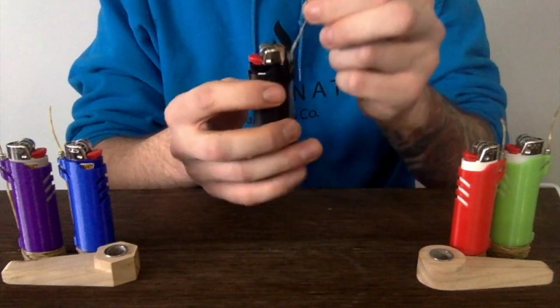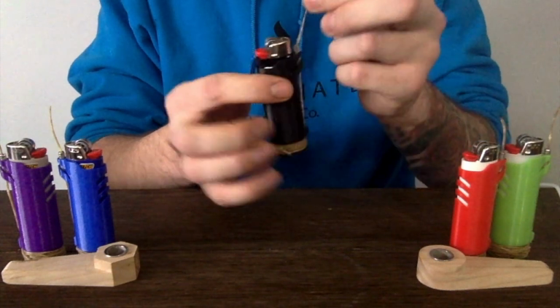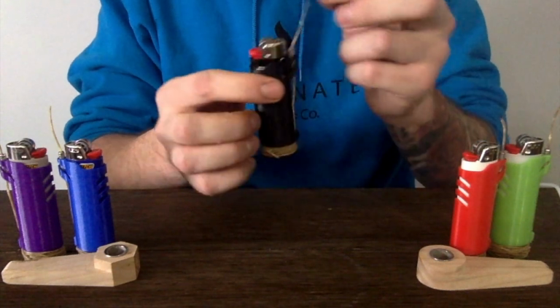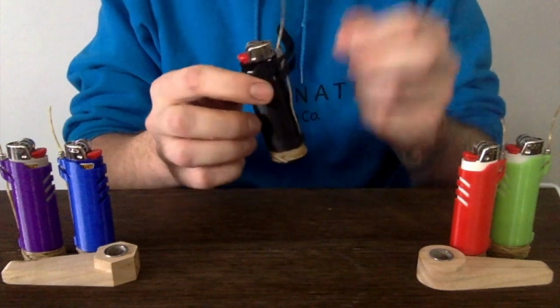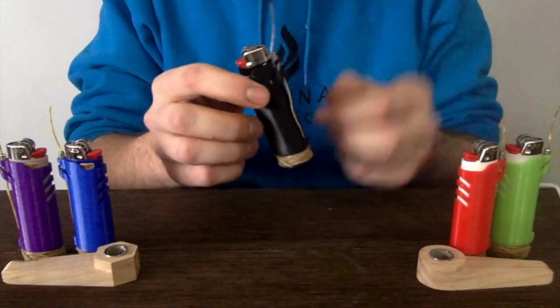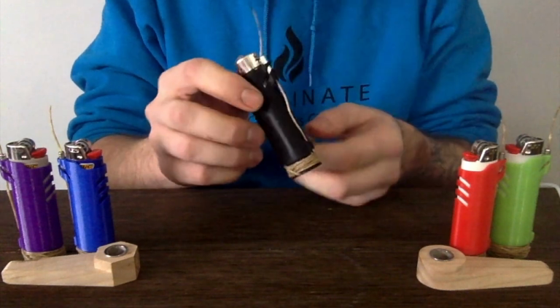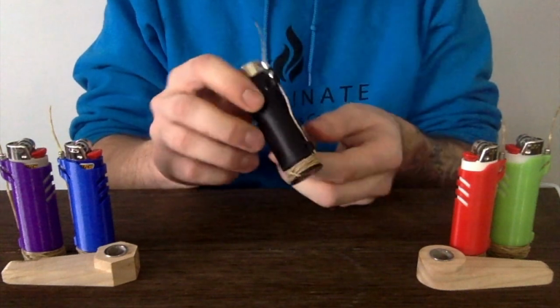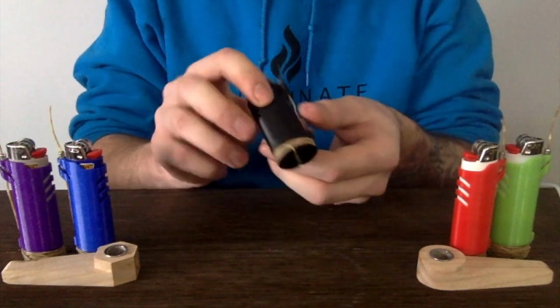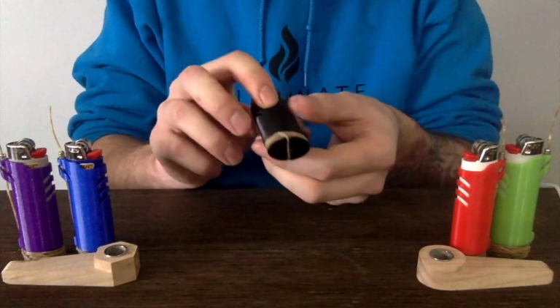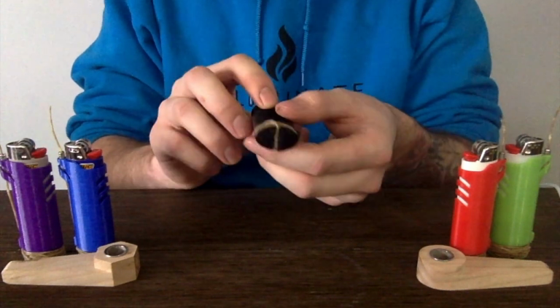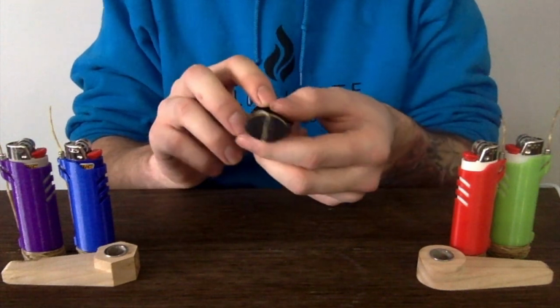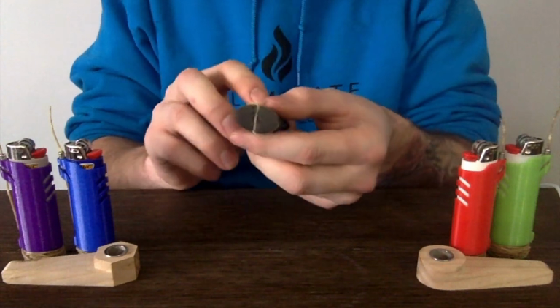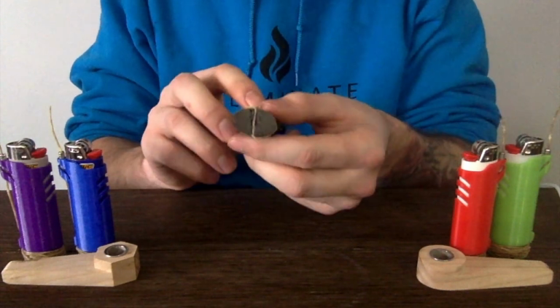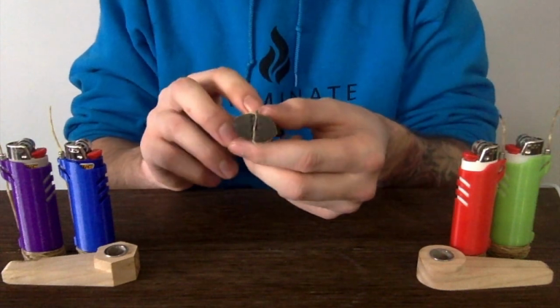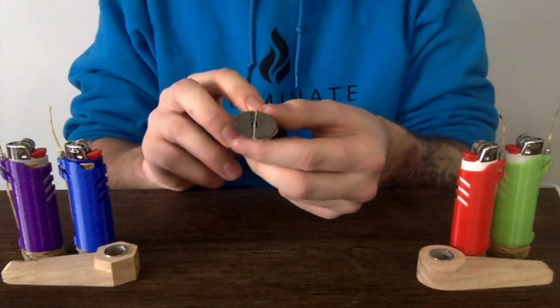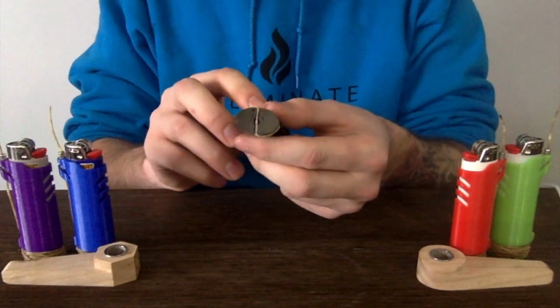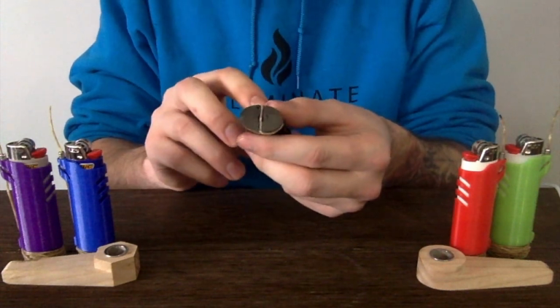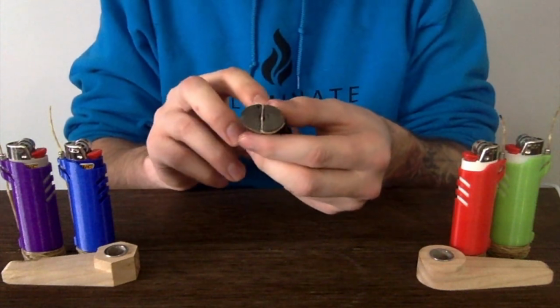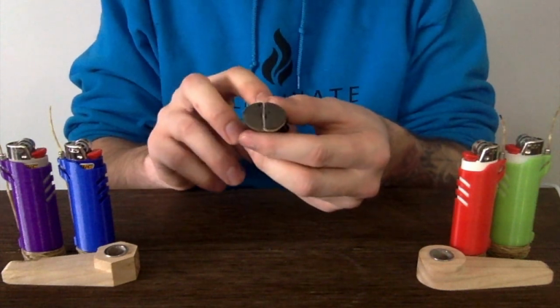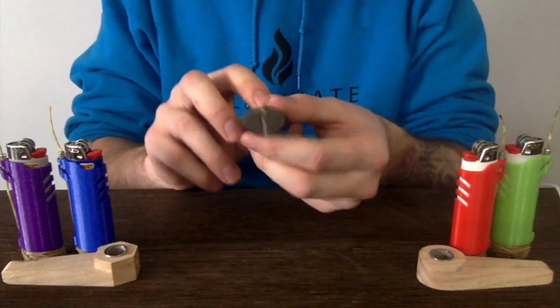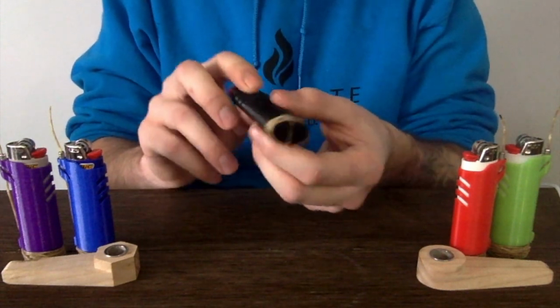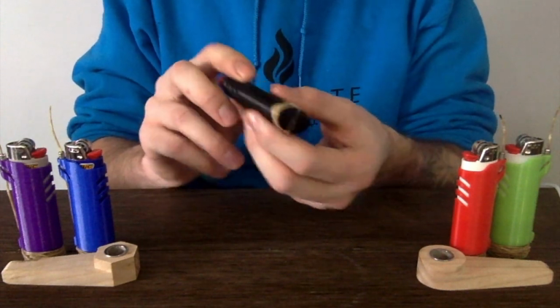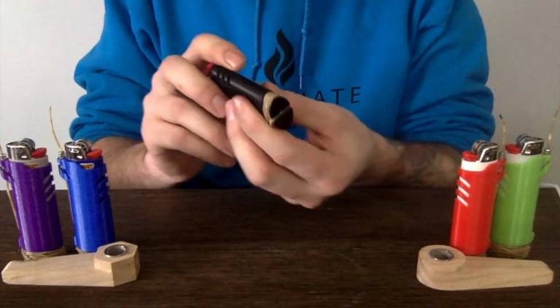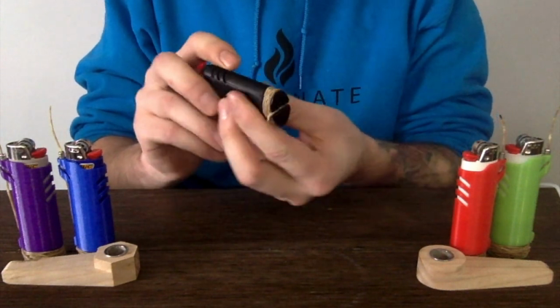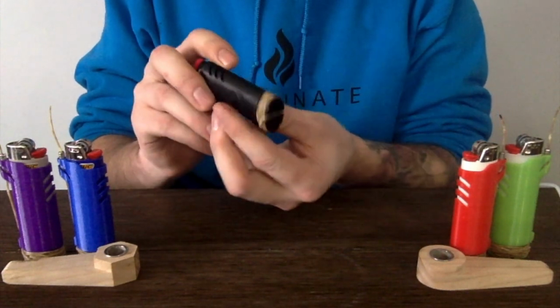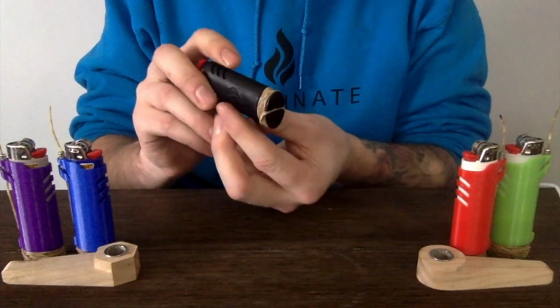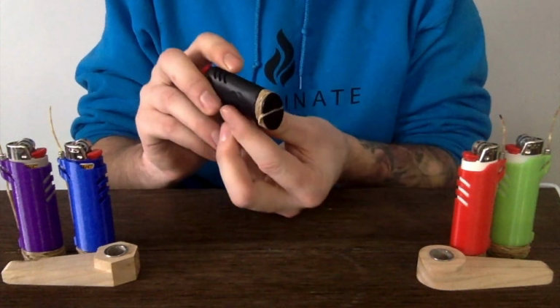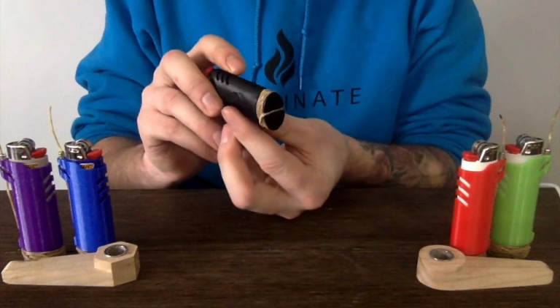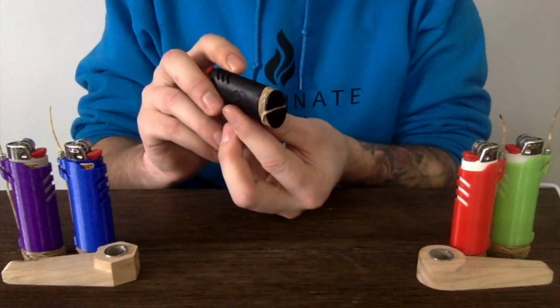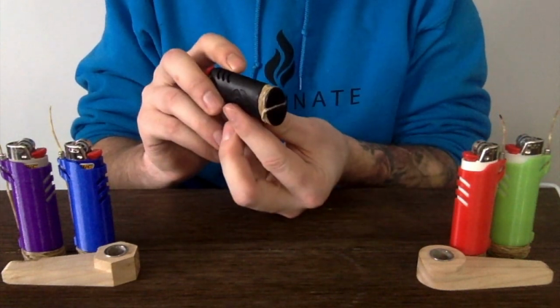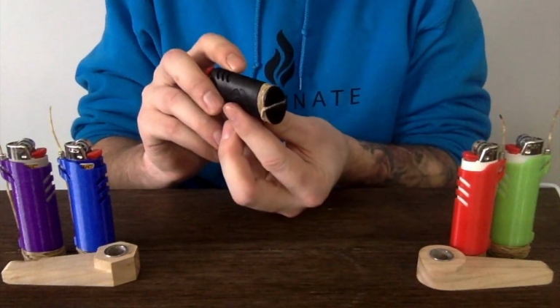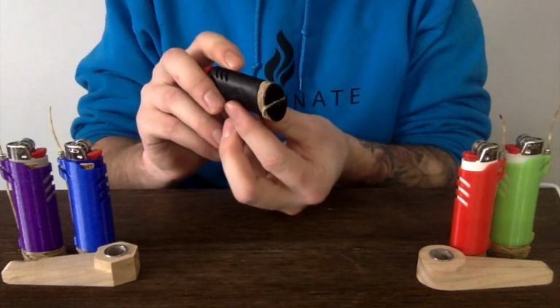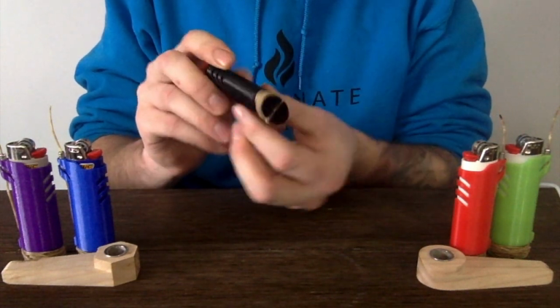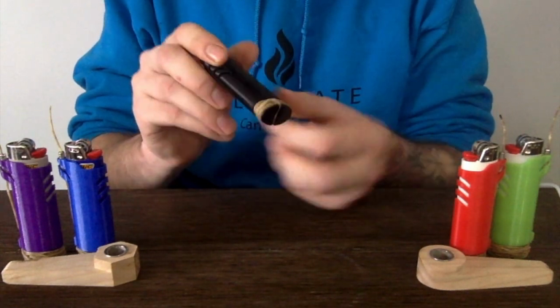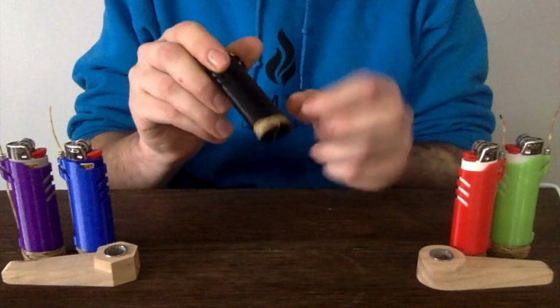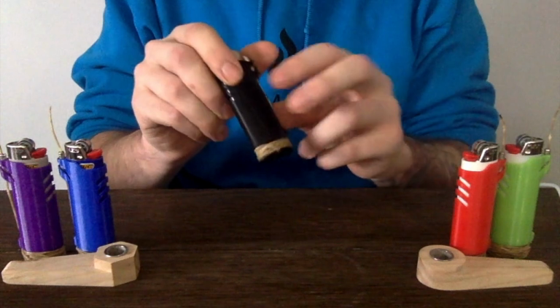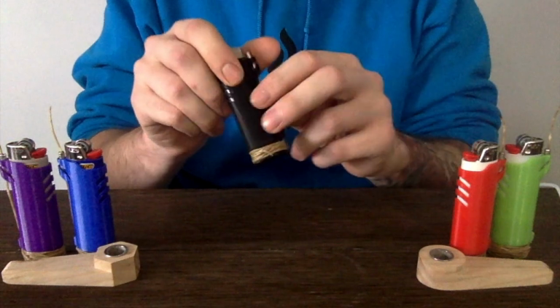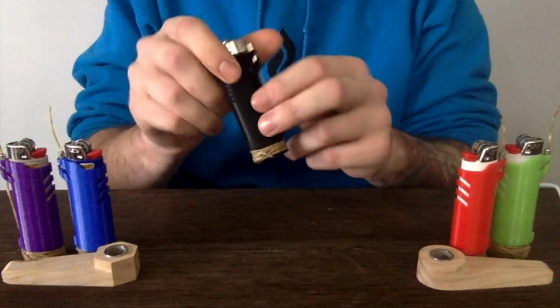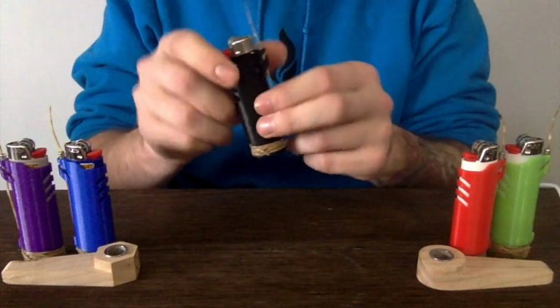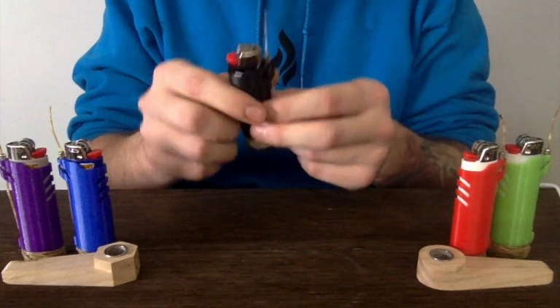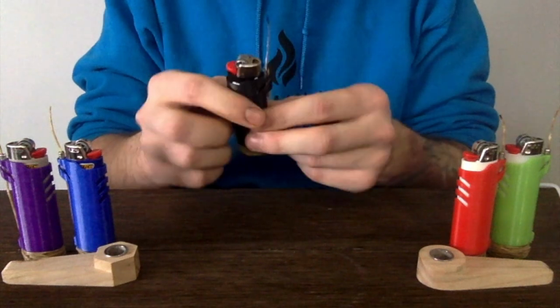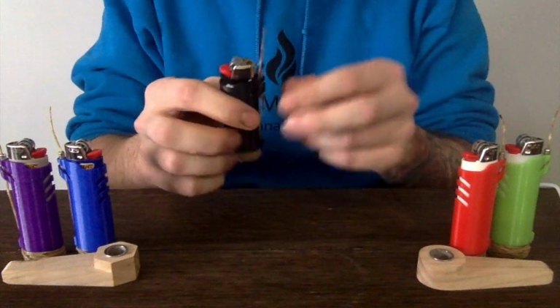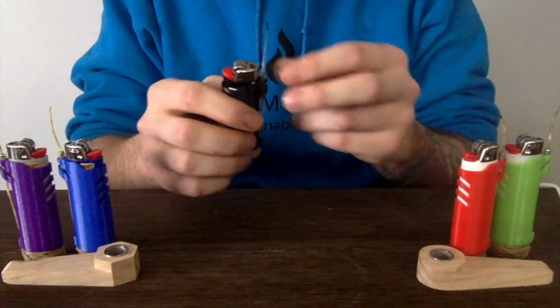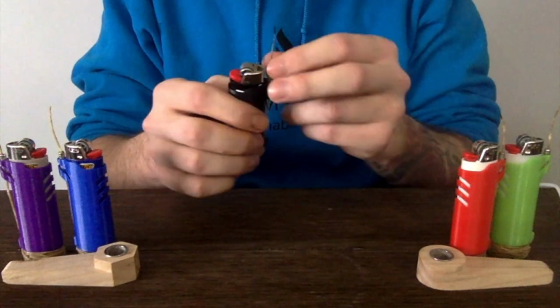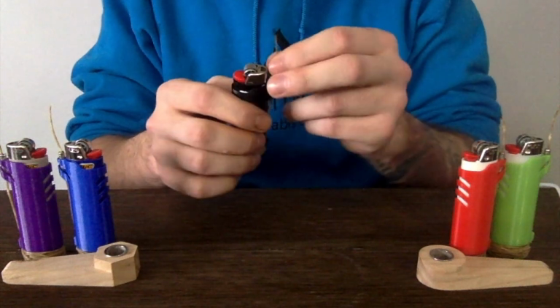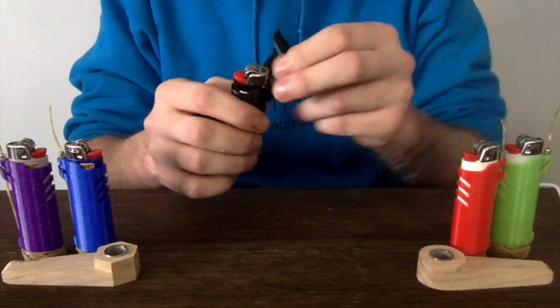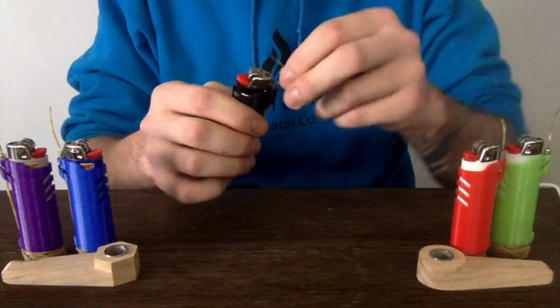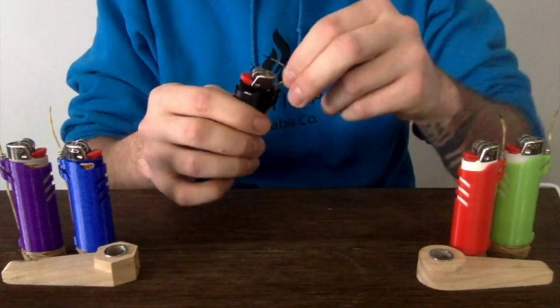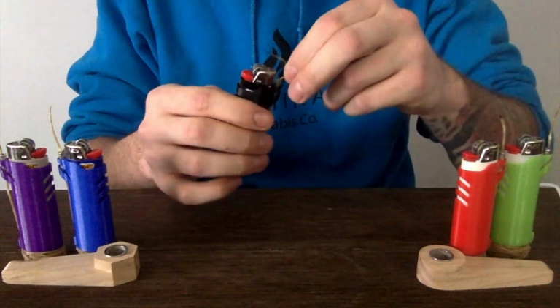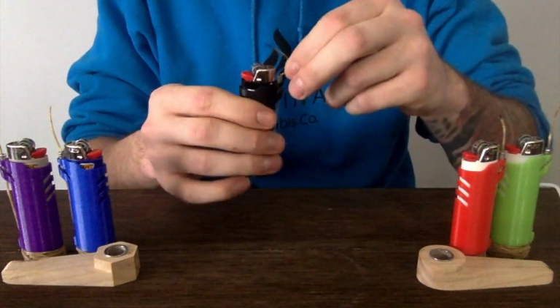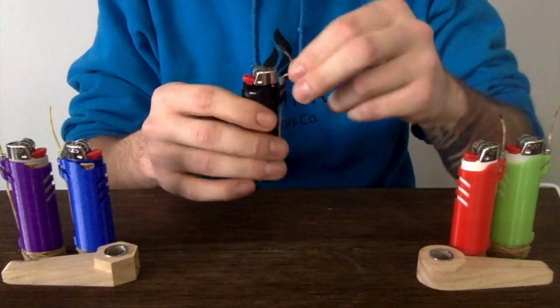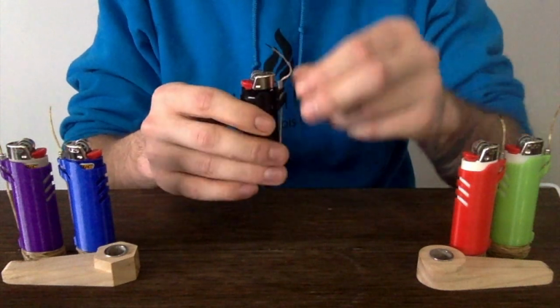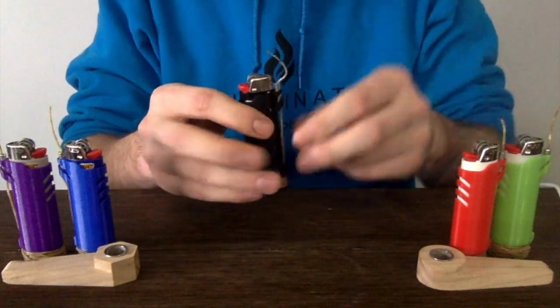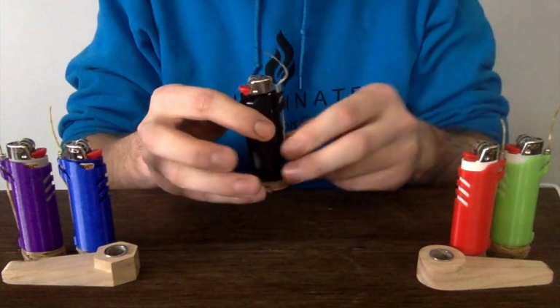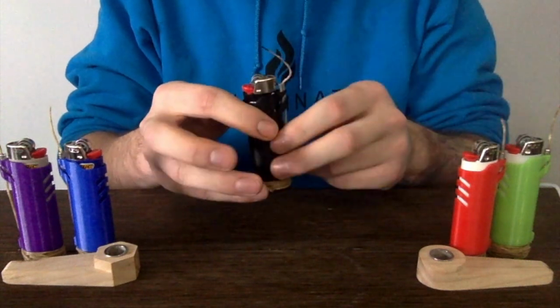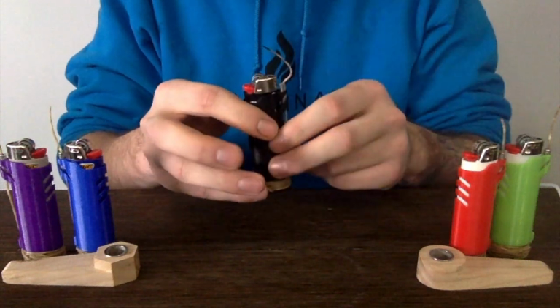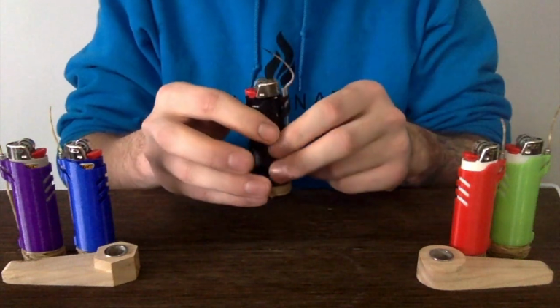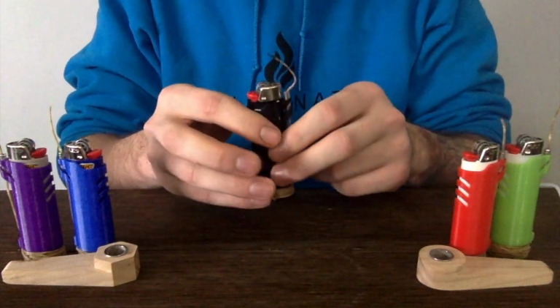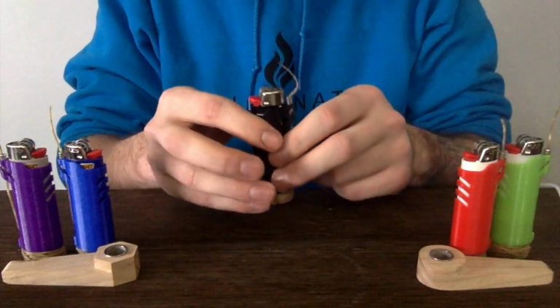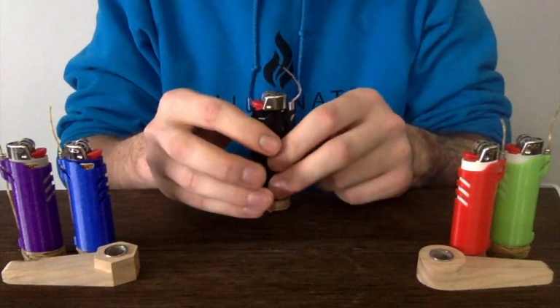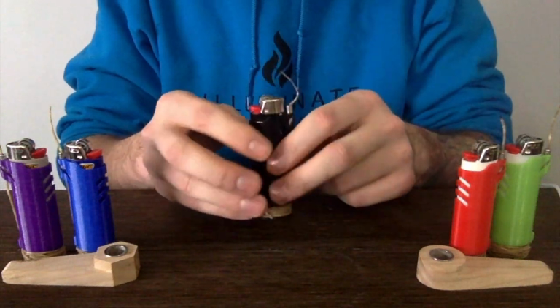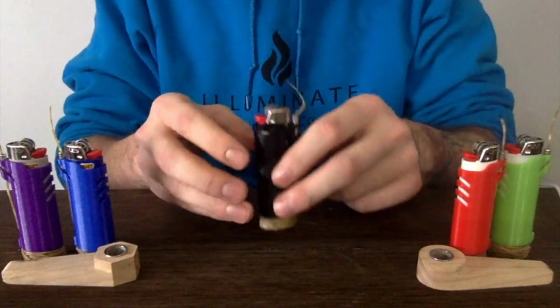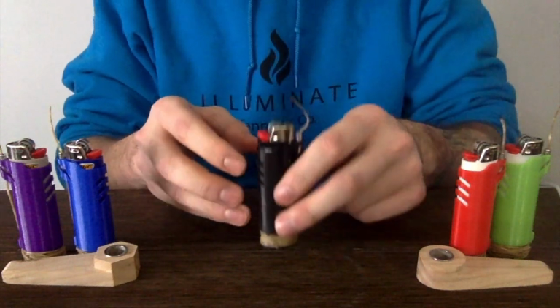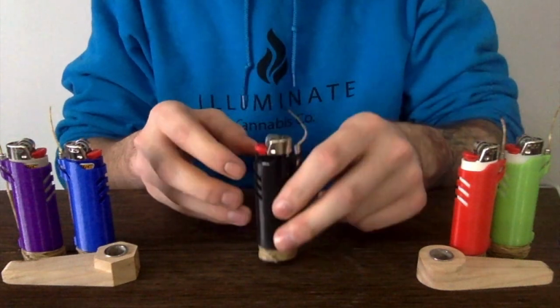Our secondary feature is that we have a half loop here so that you can control the amount of hemp wick that you're using so that you don't waste it.